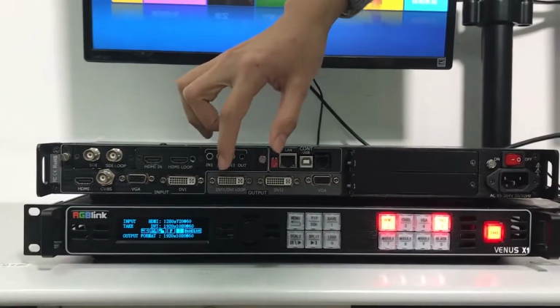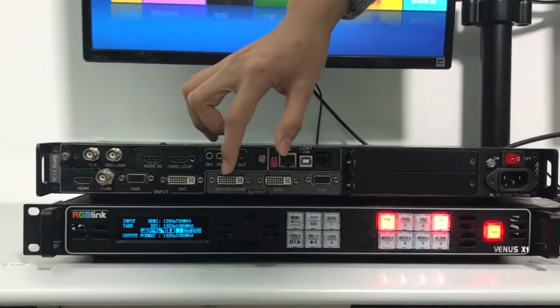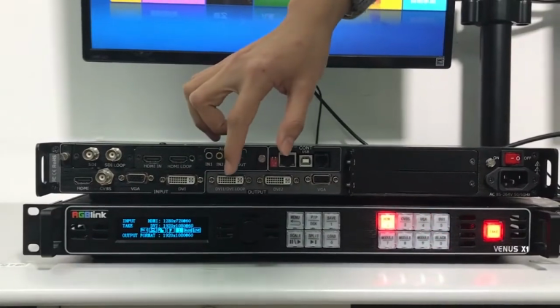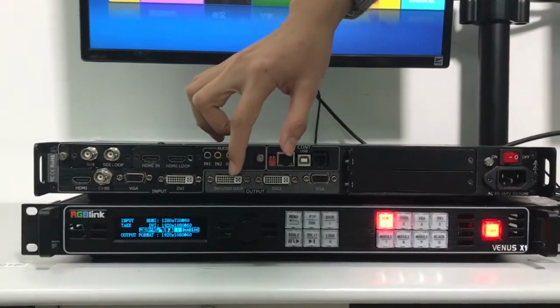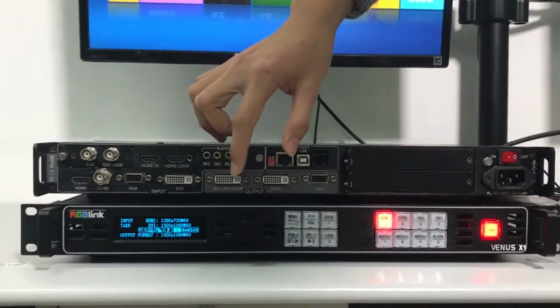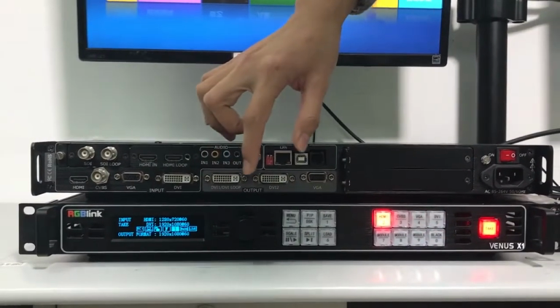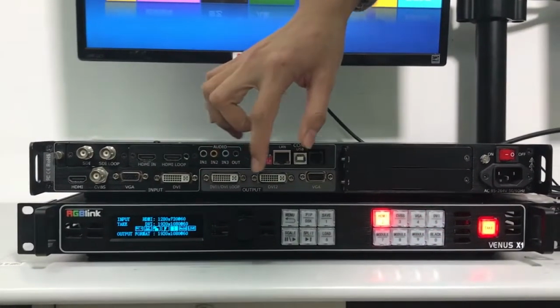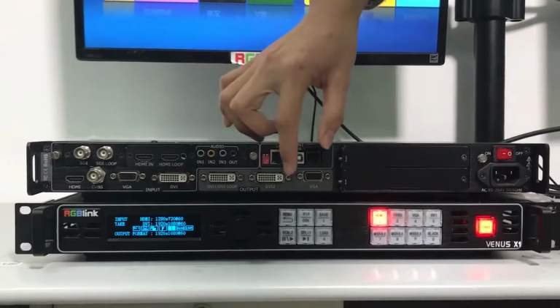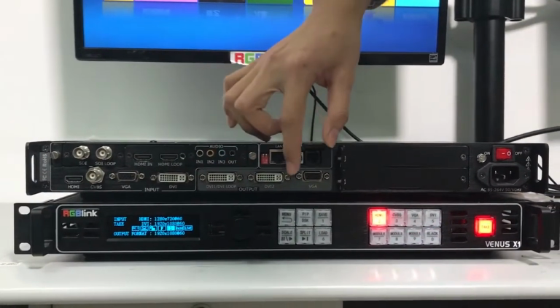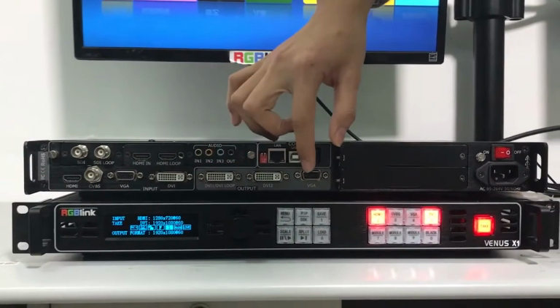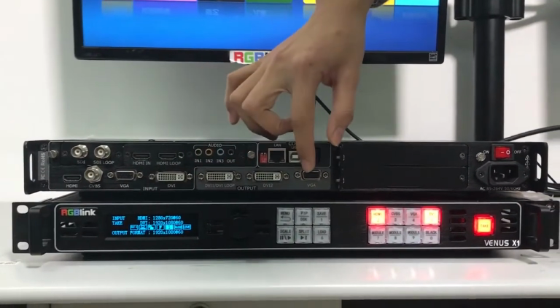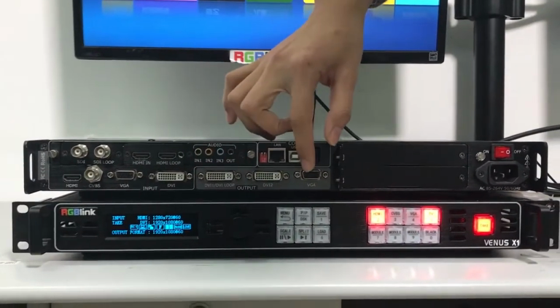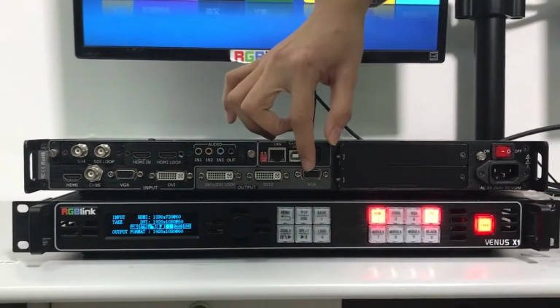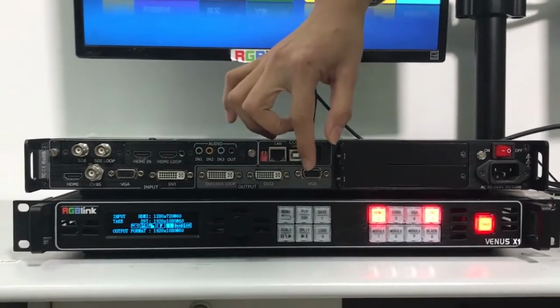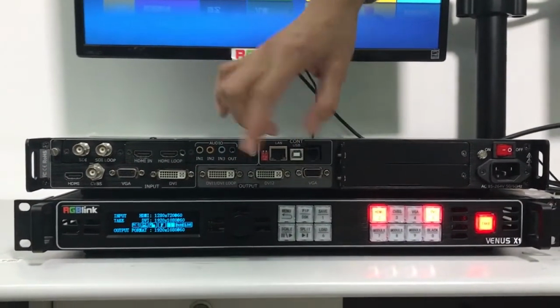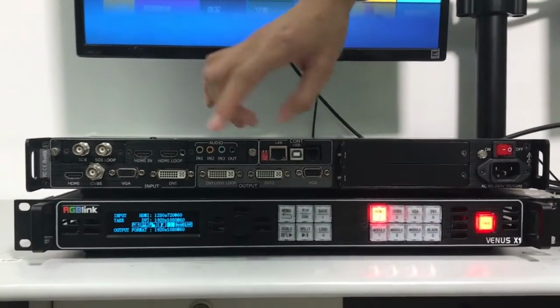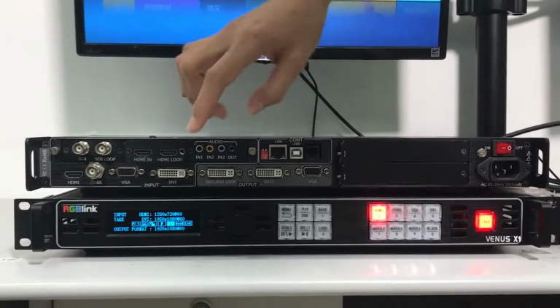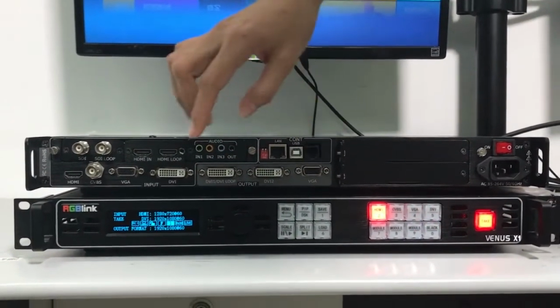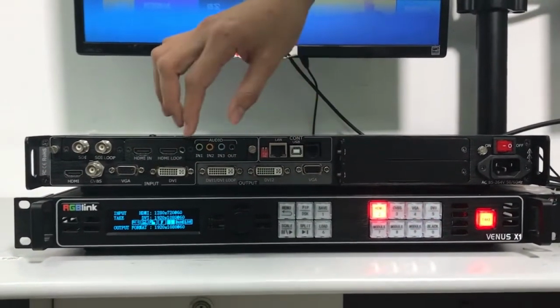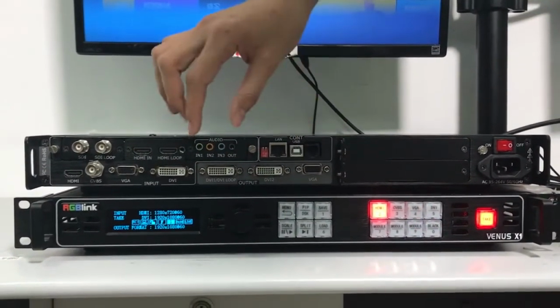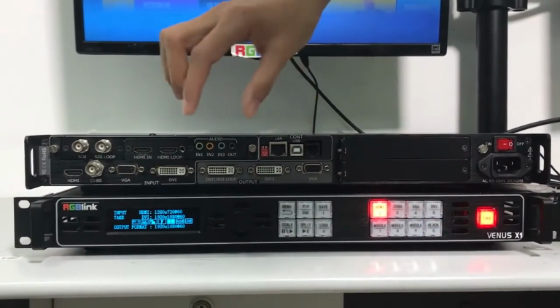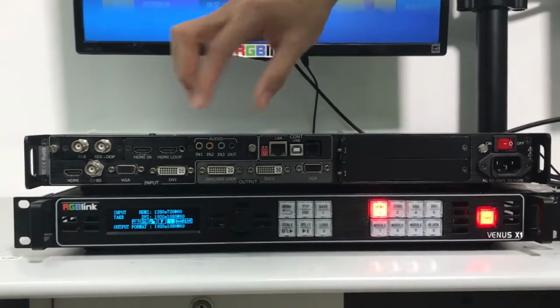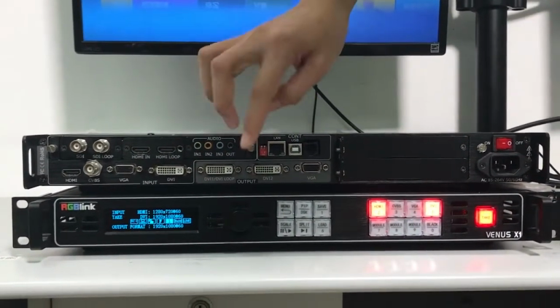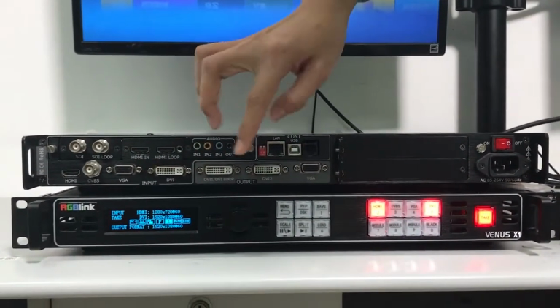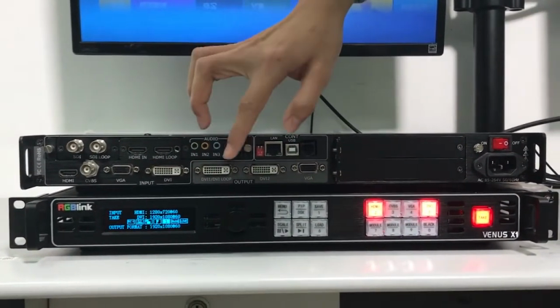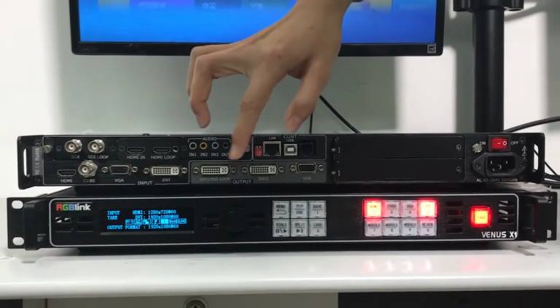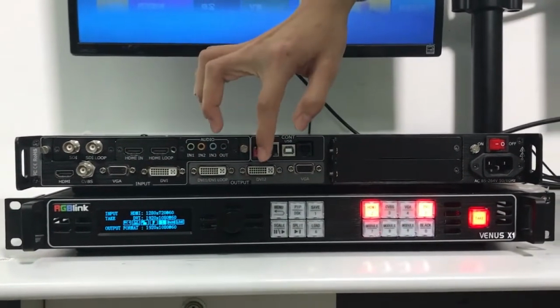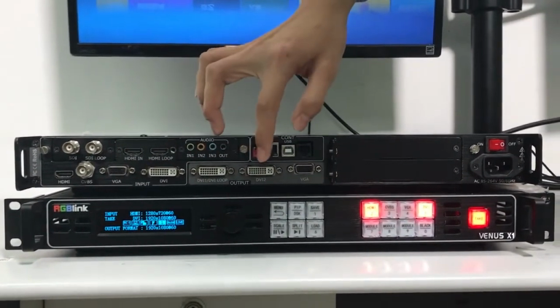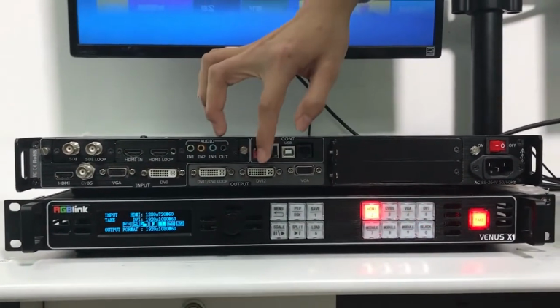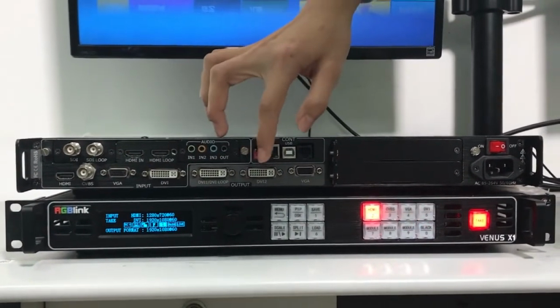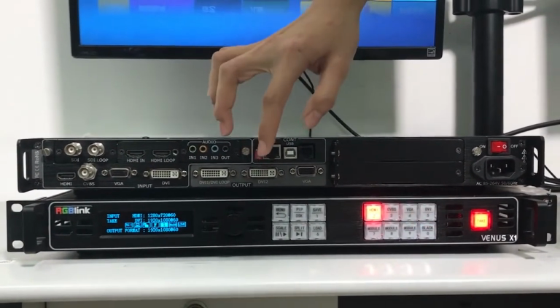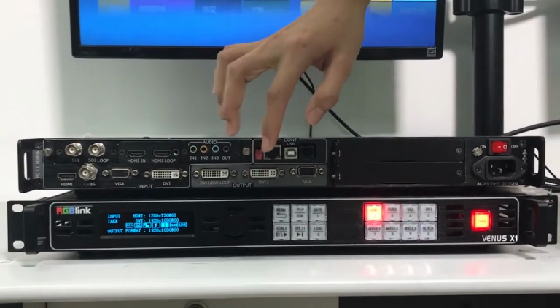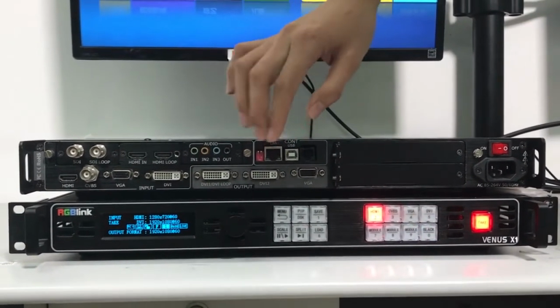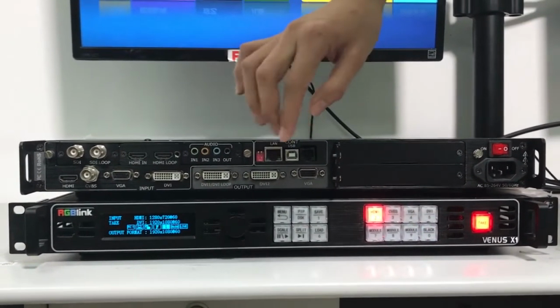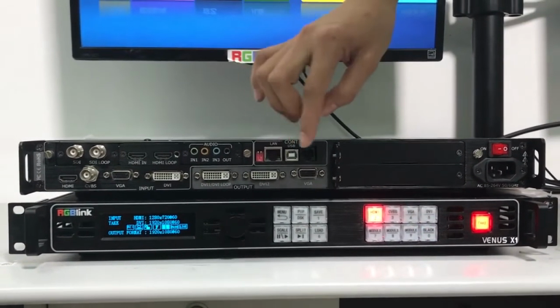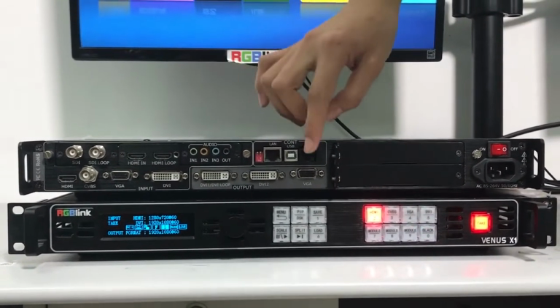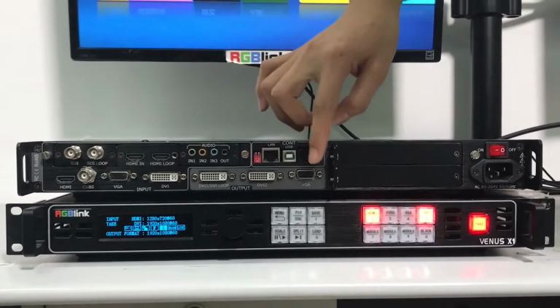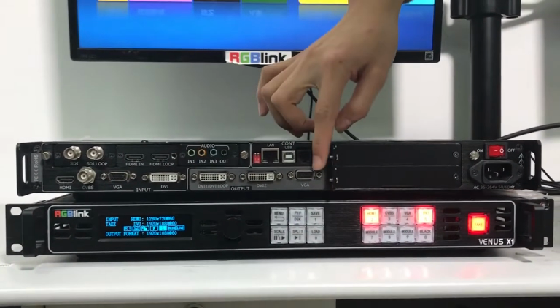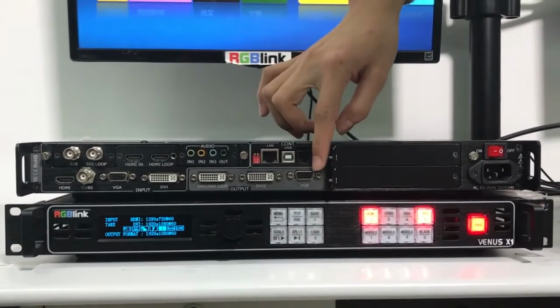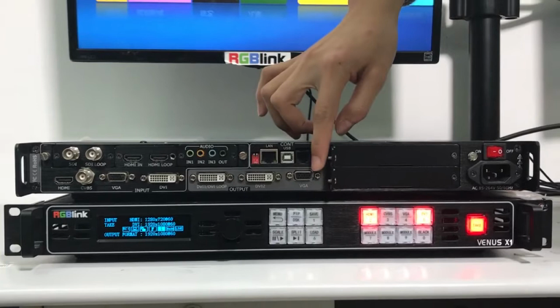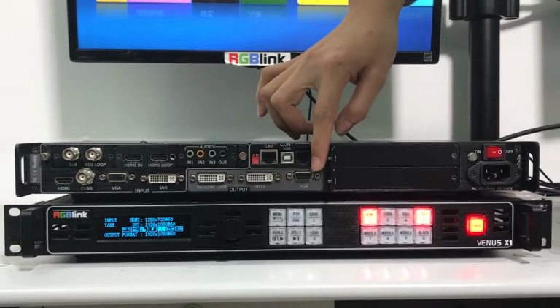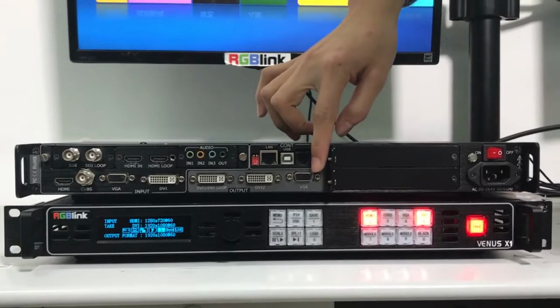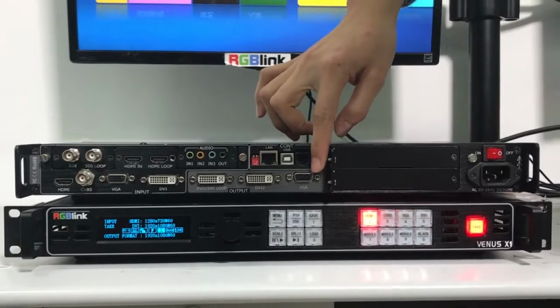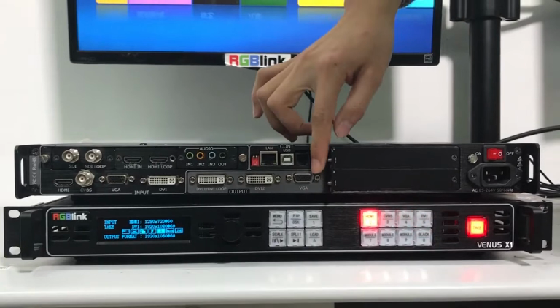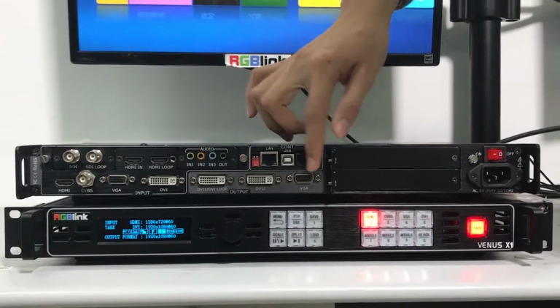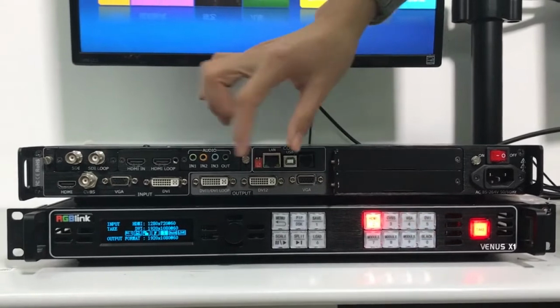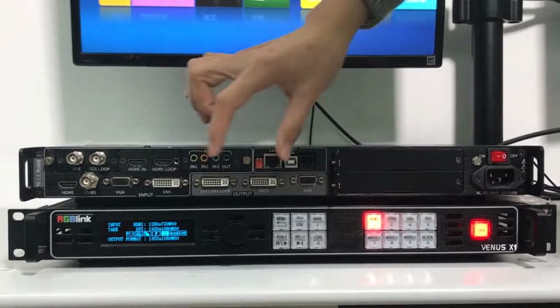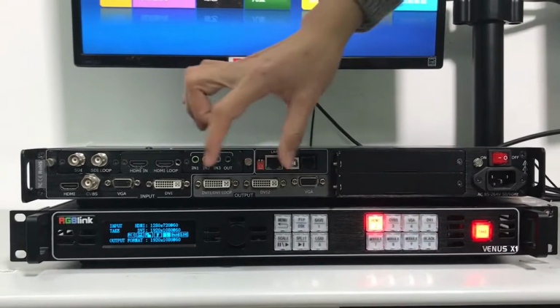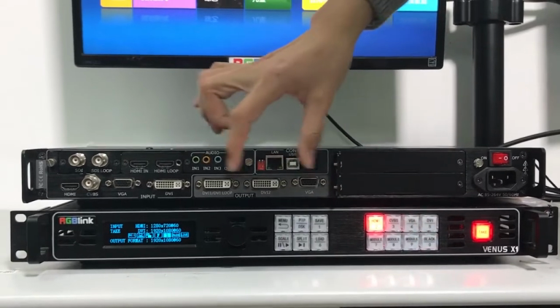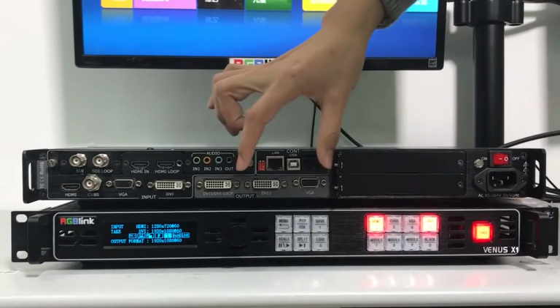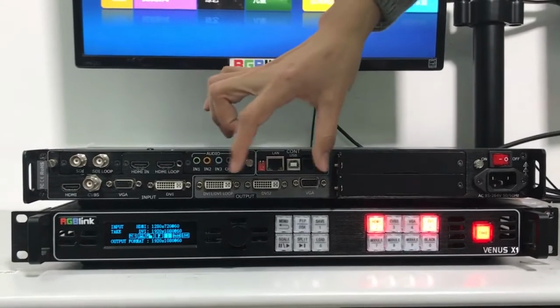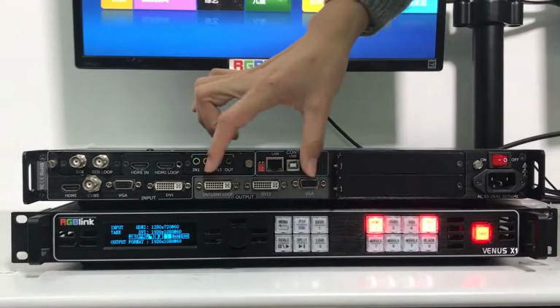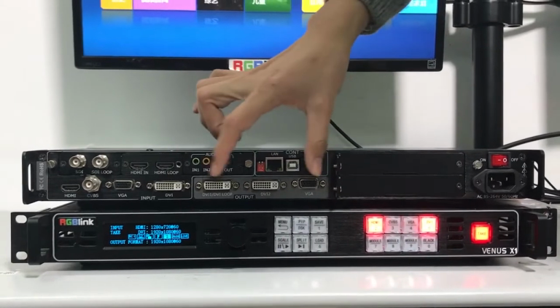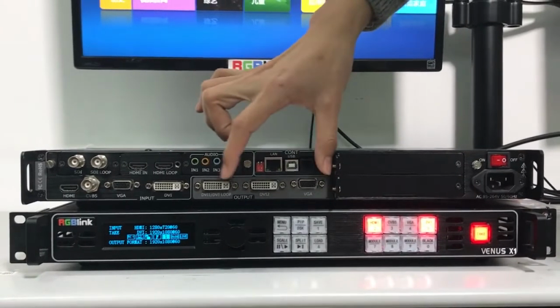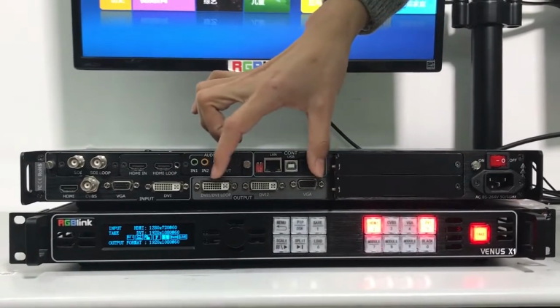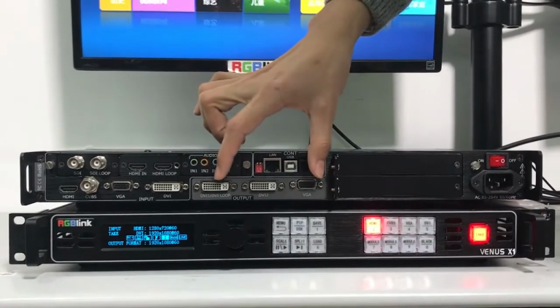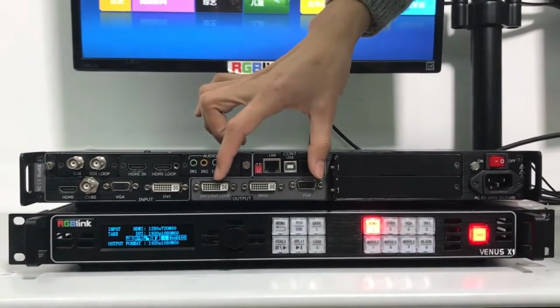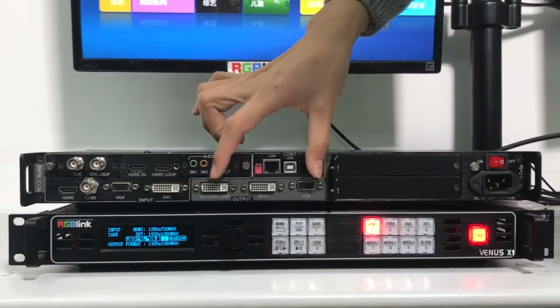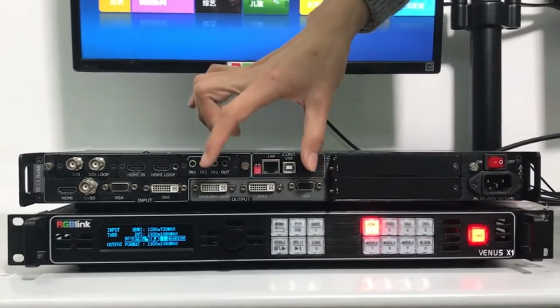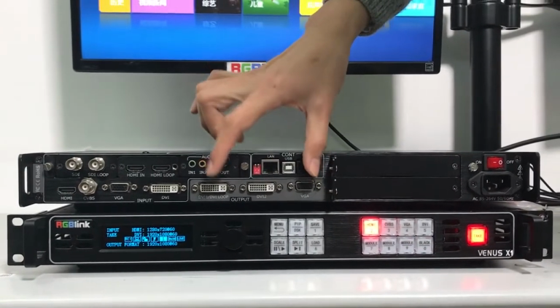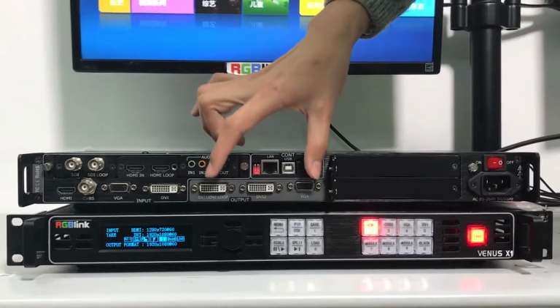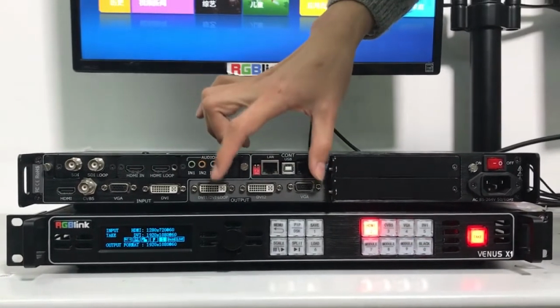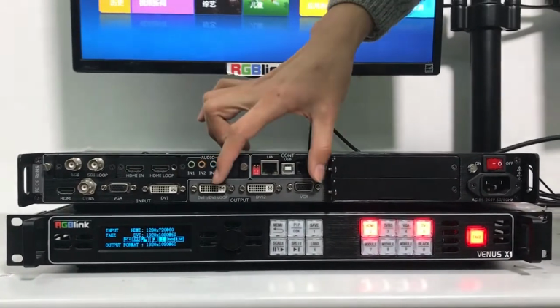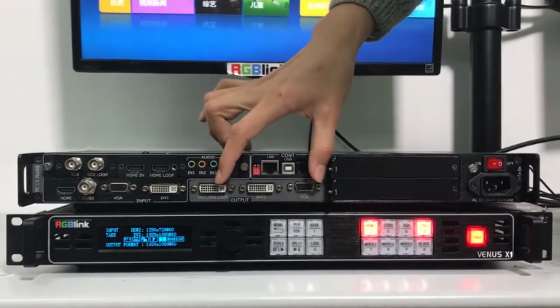For the output, we've got three outputs: 2 DVI and 1 VGA. Each output is 2K.